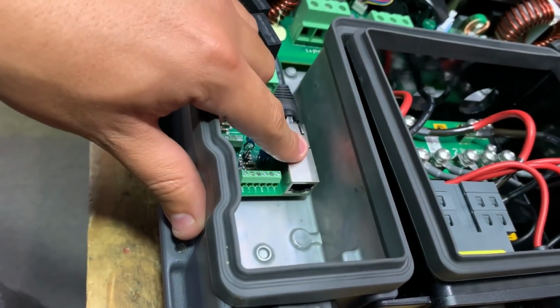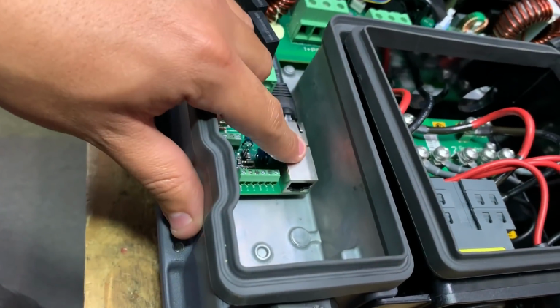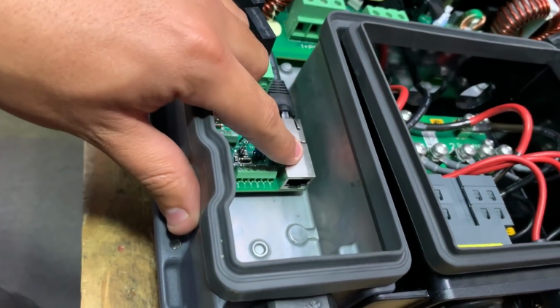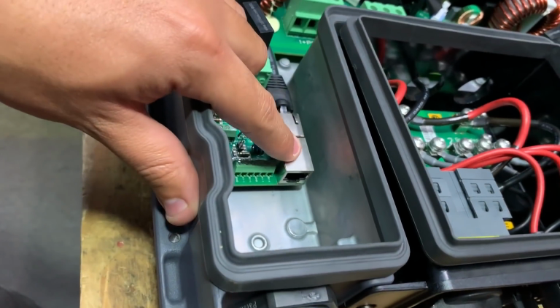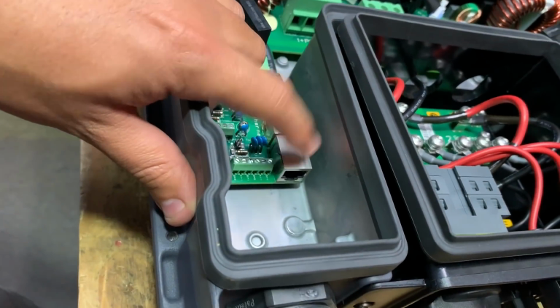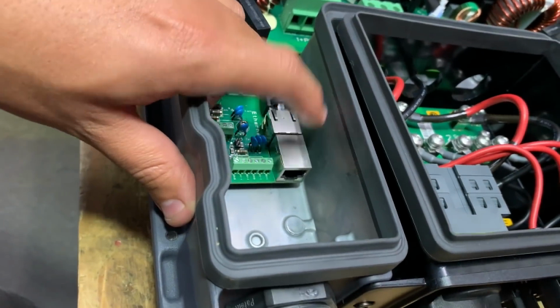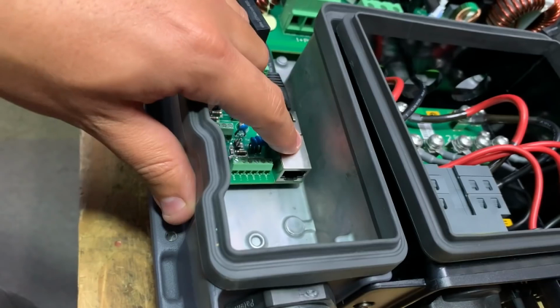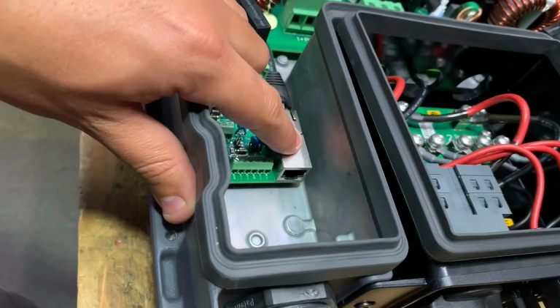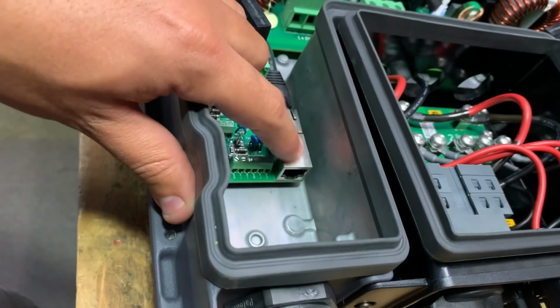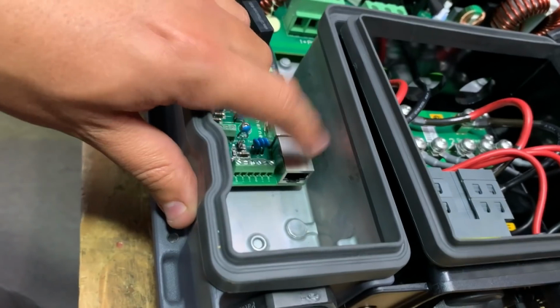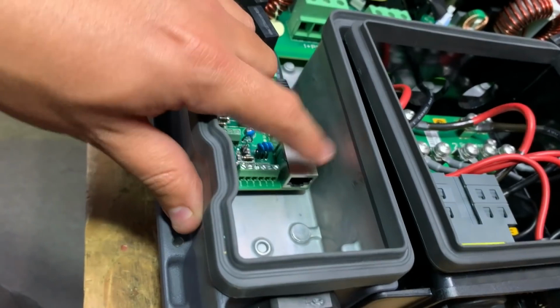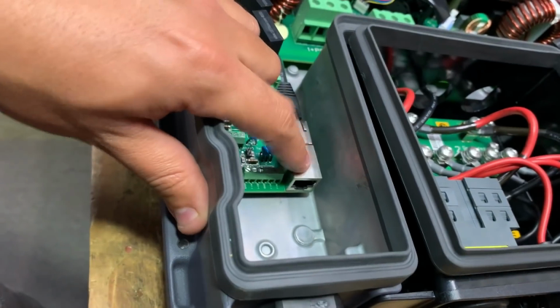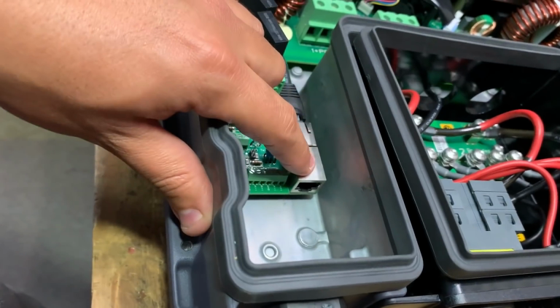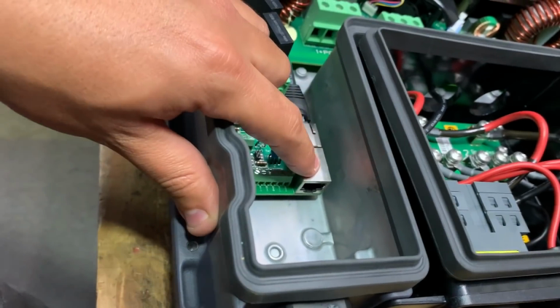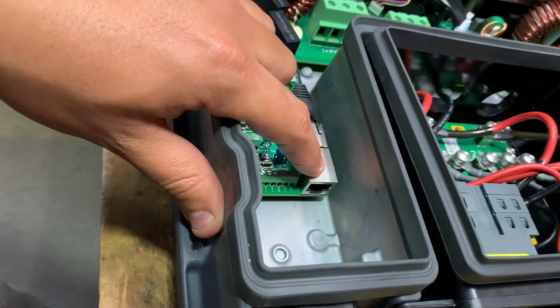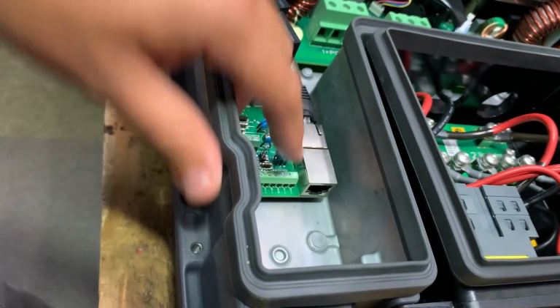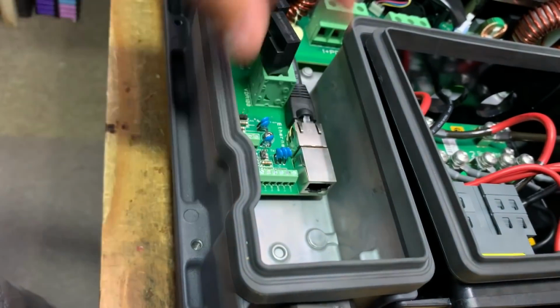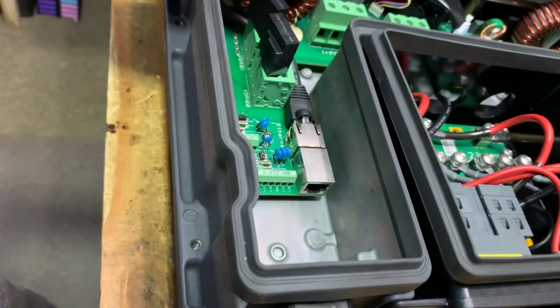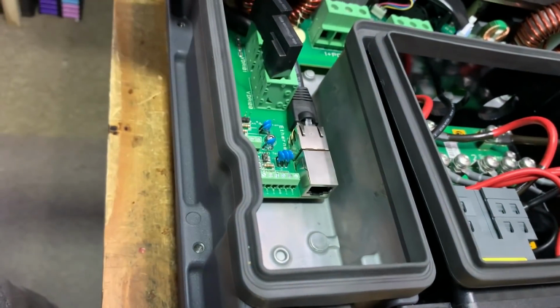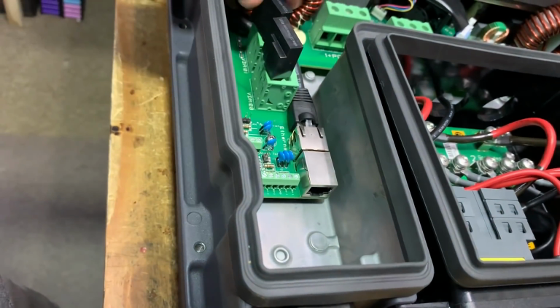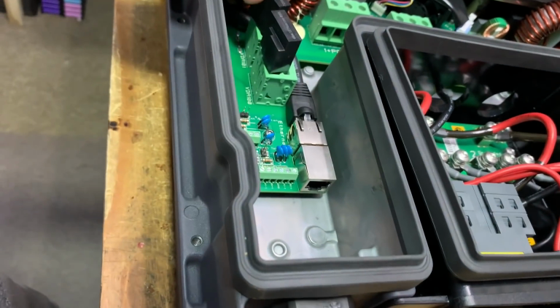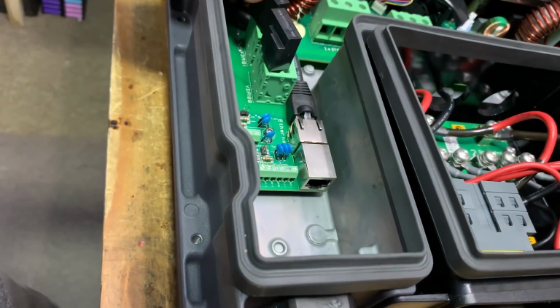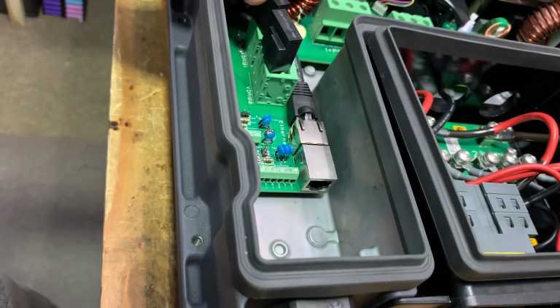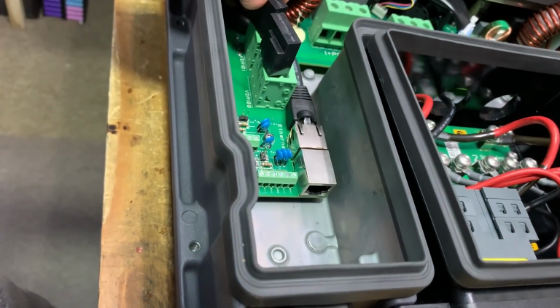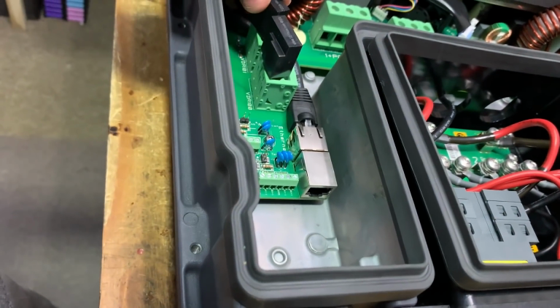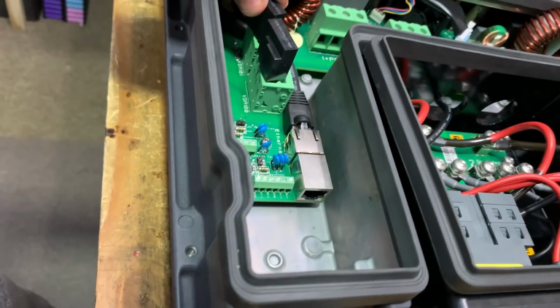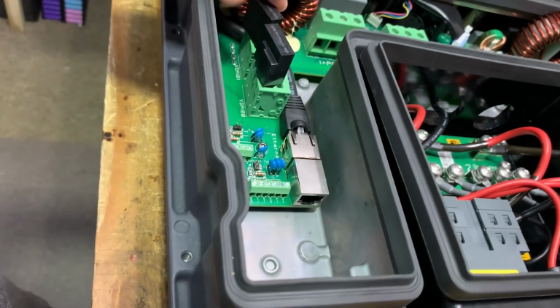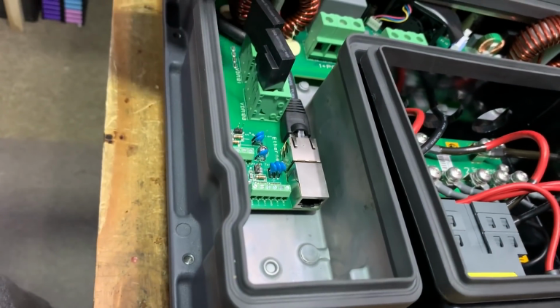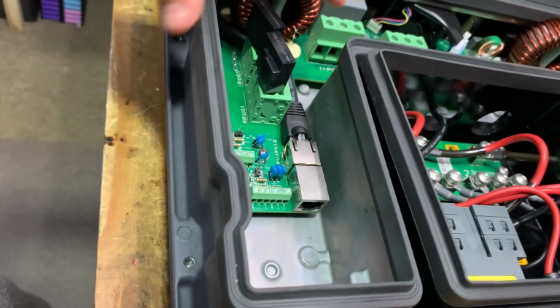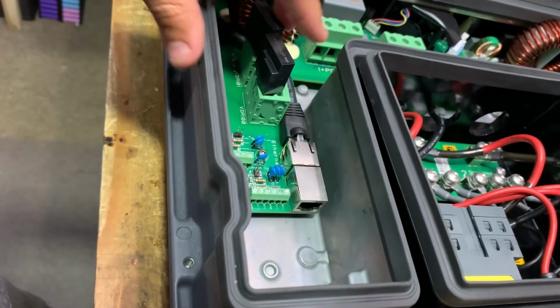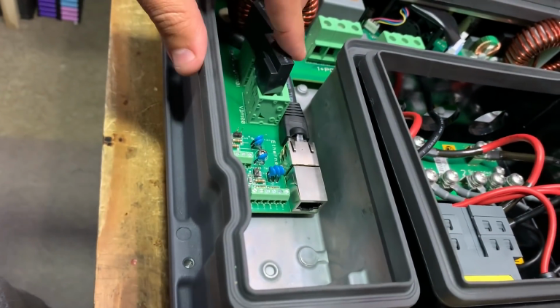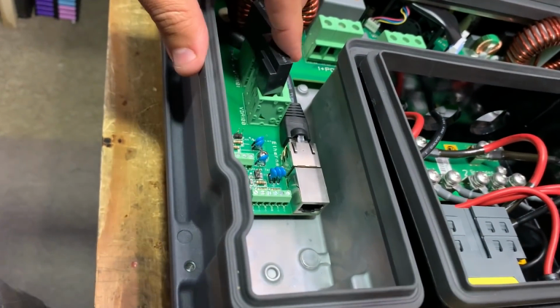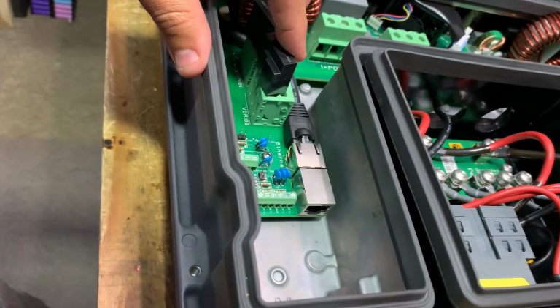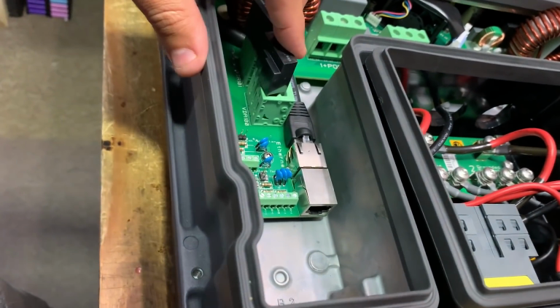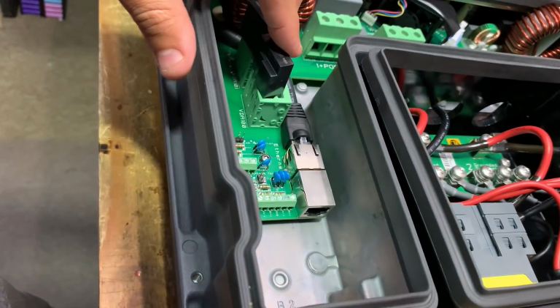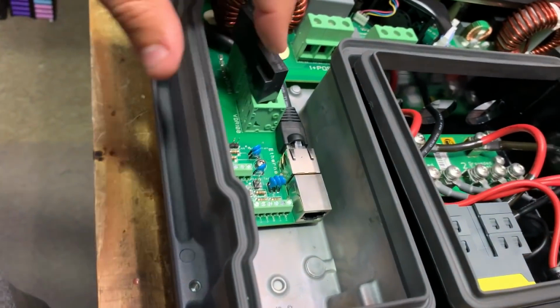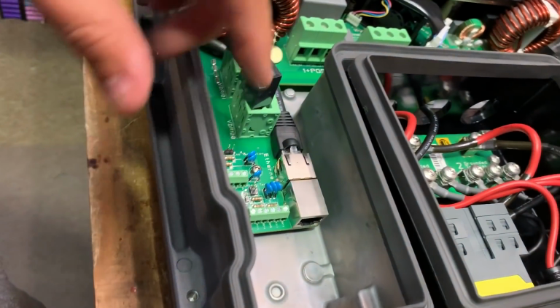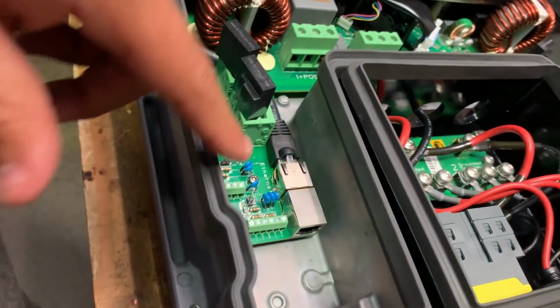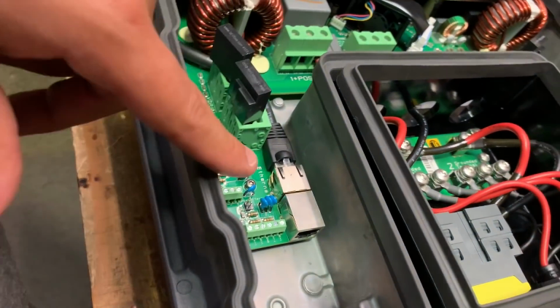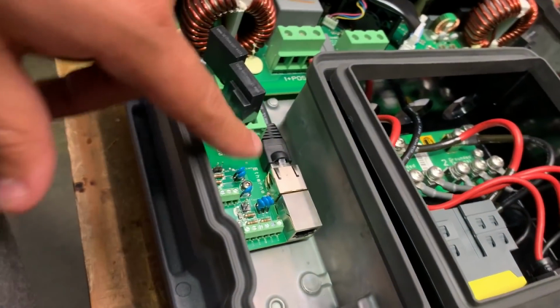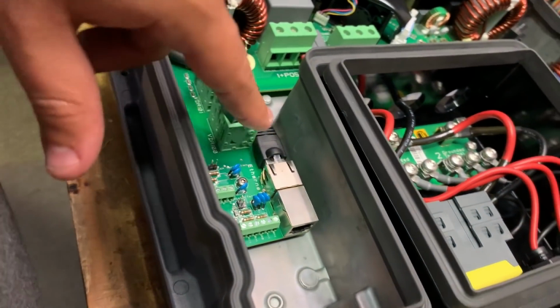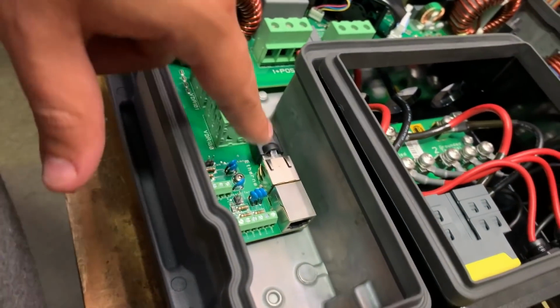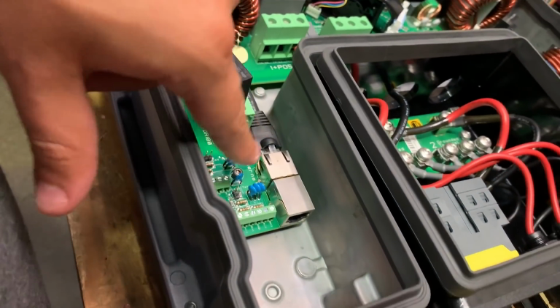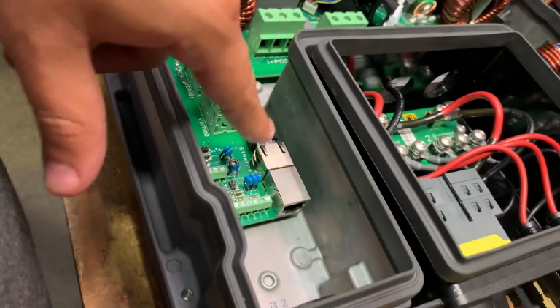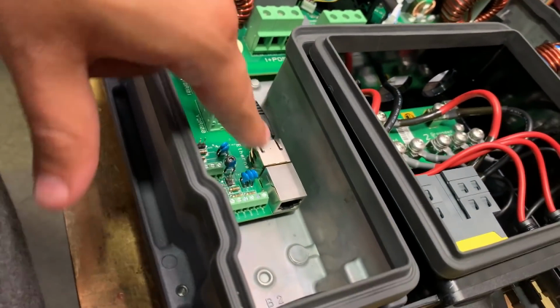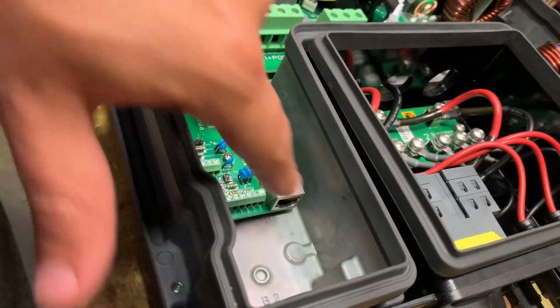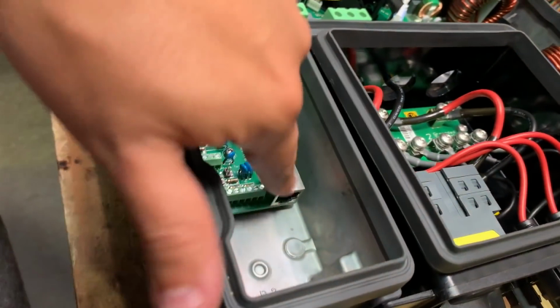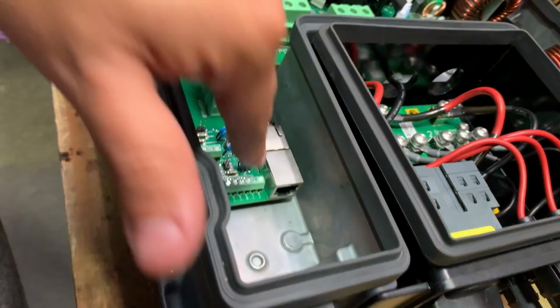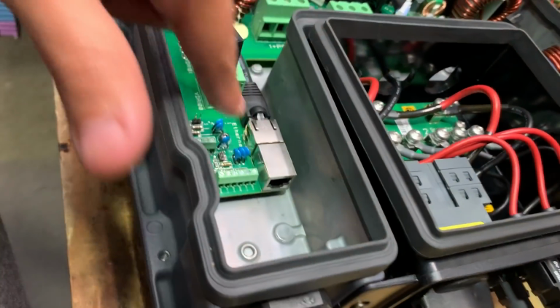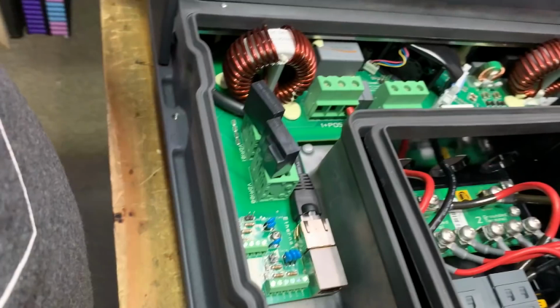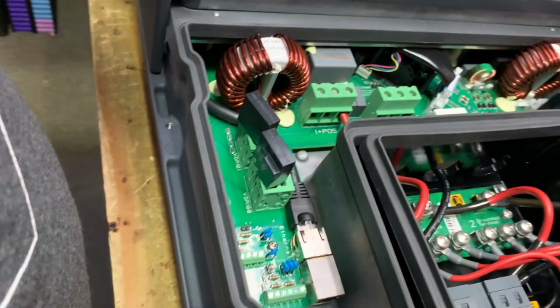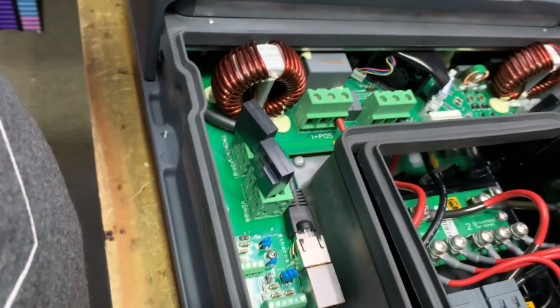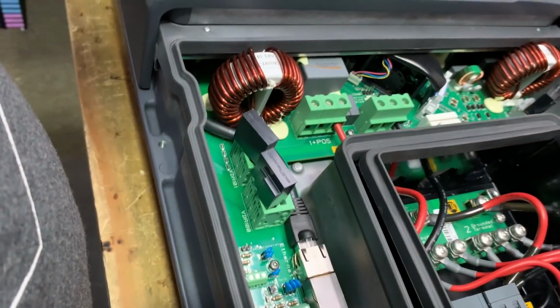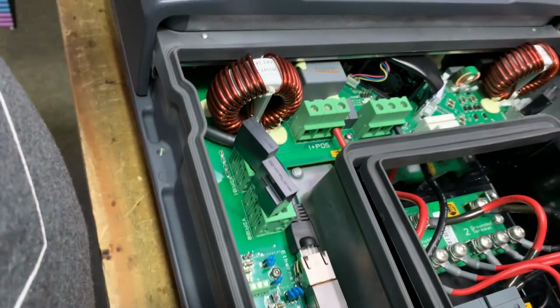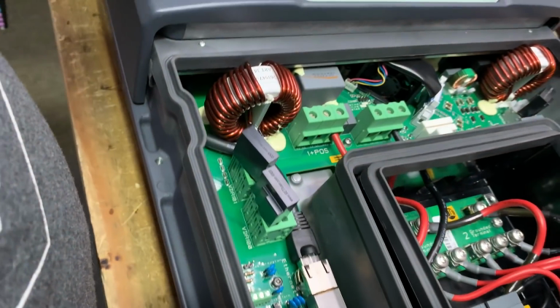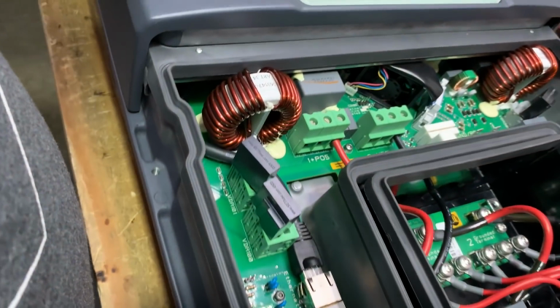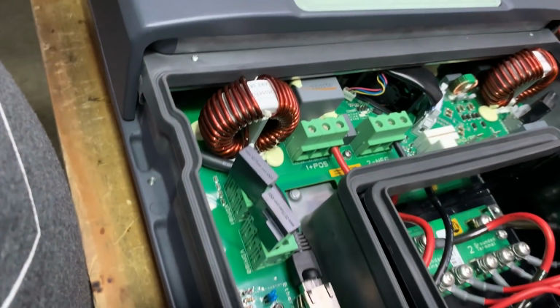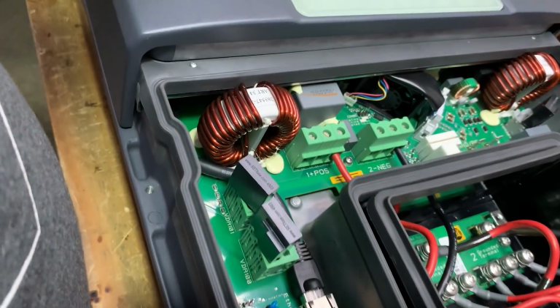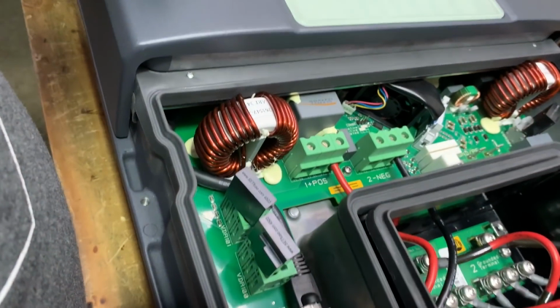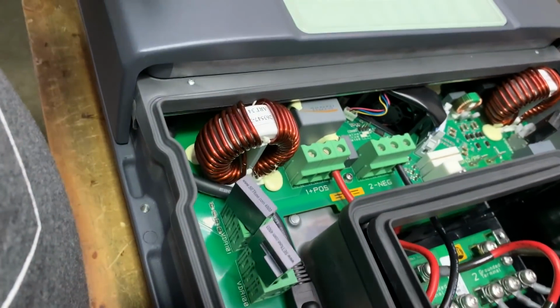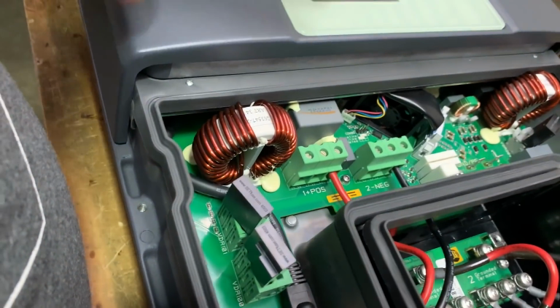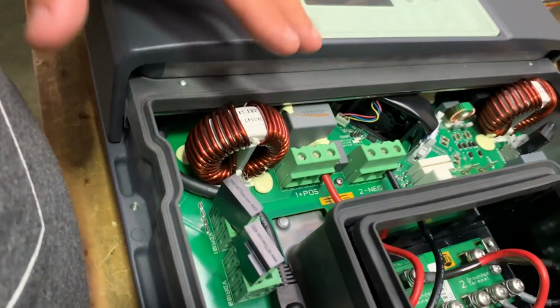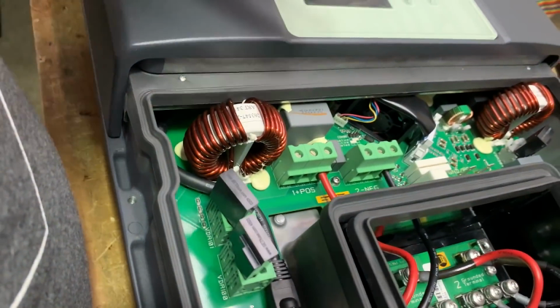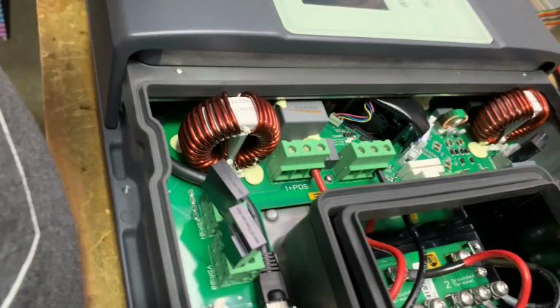These are smart inverters, so you can plug them into your network and then control them over a LAN line. These are pretty cool.